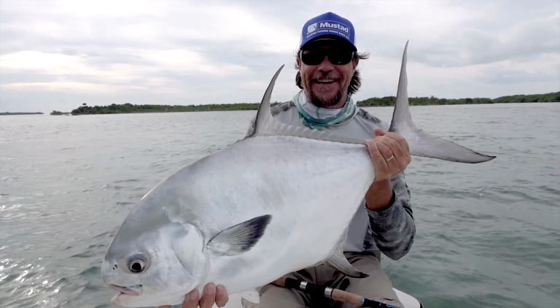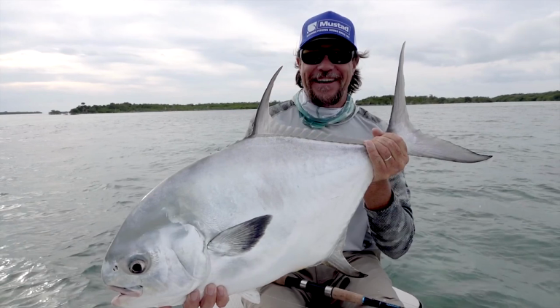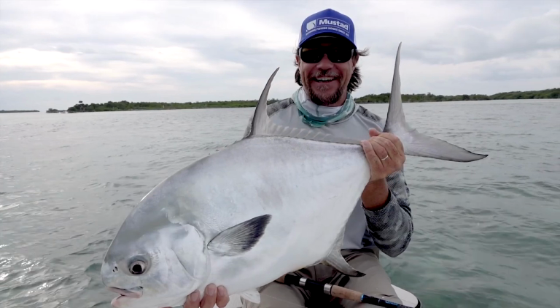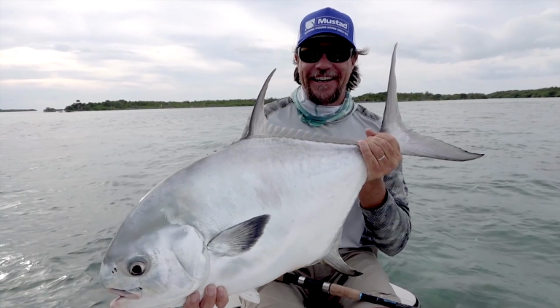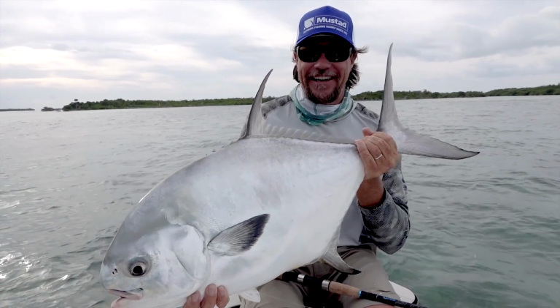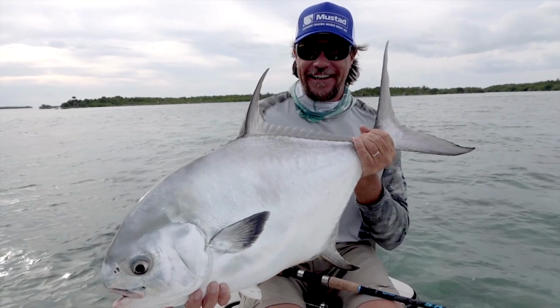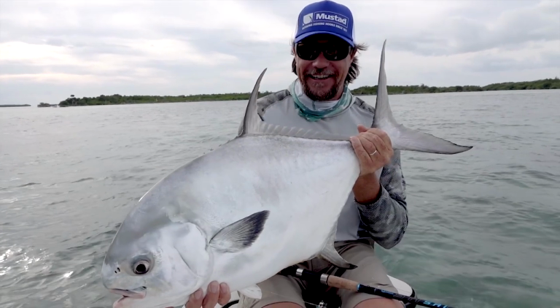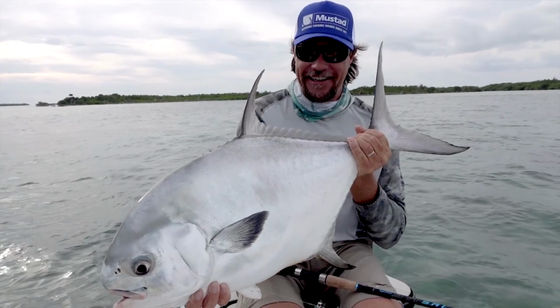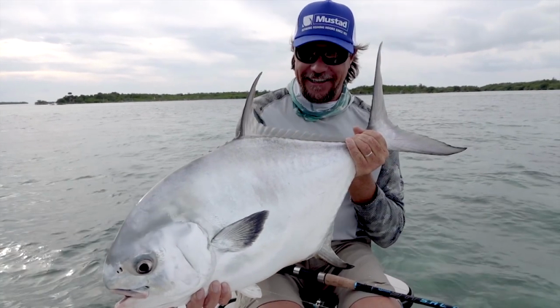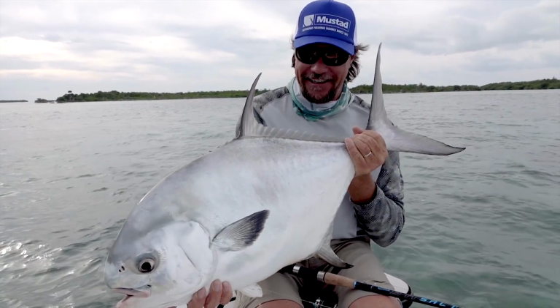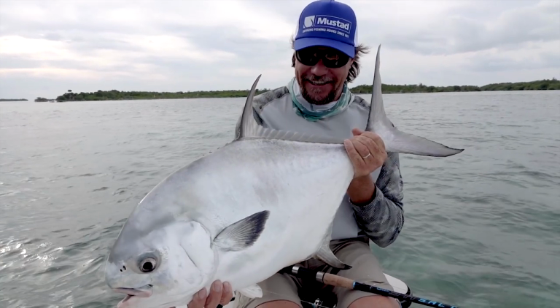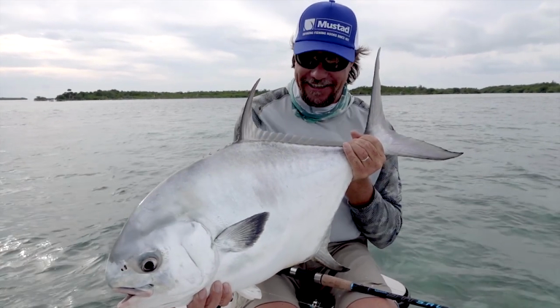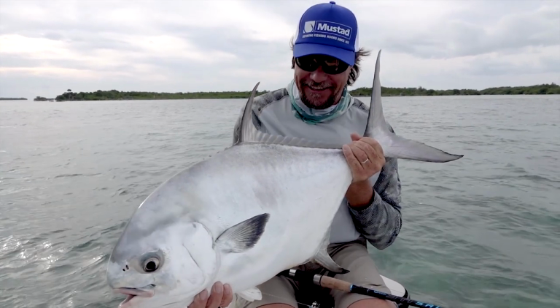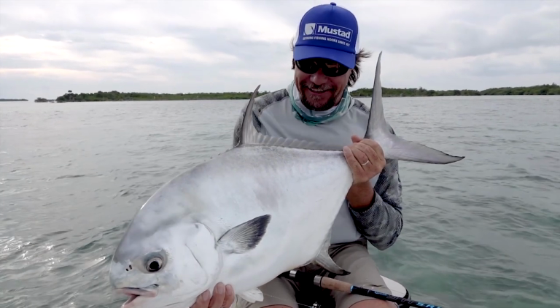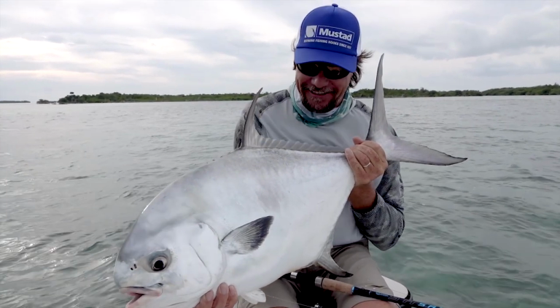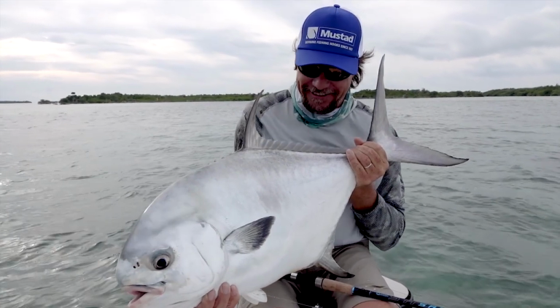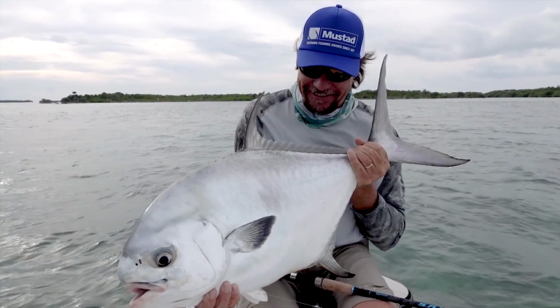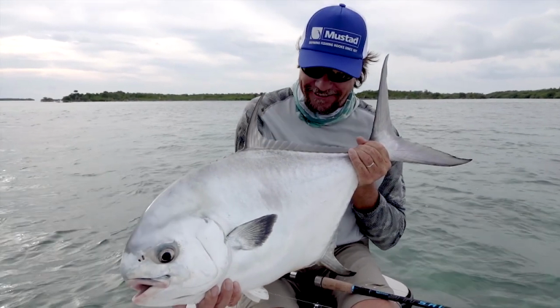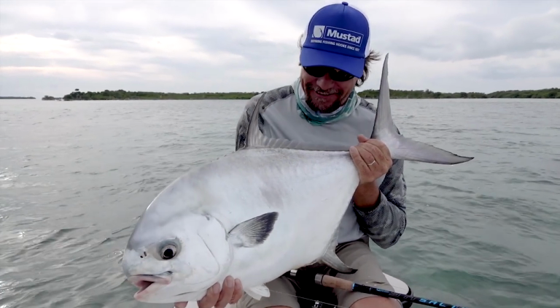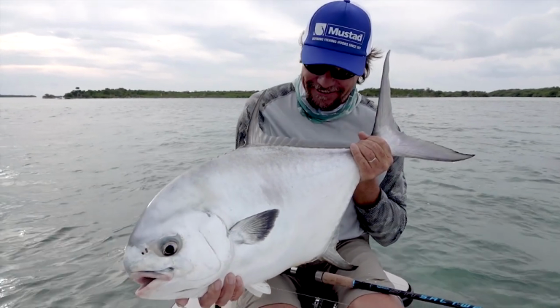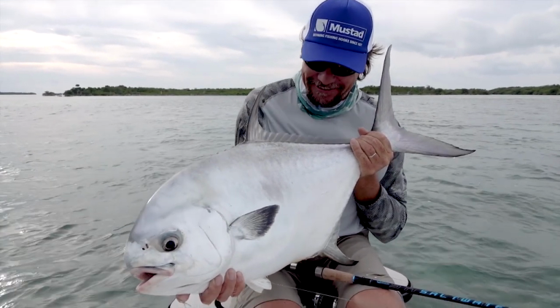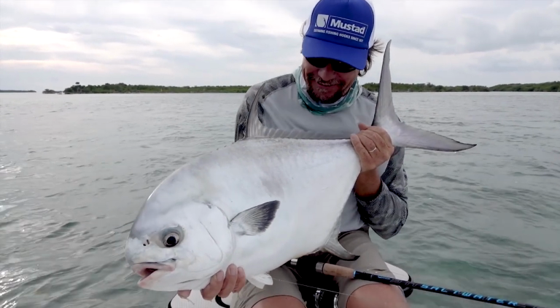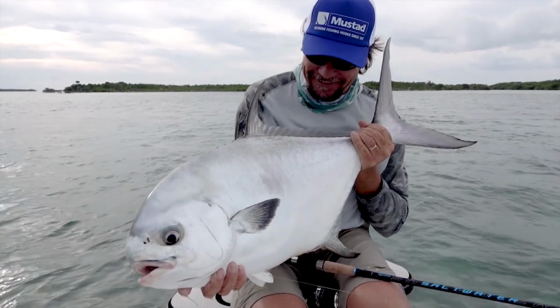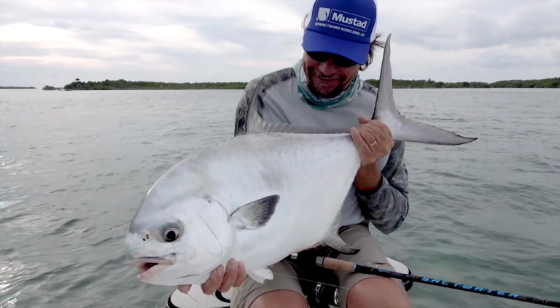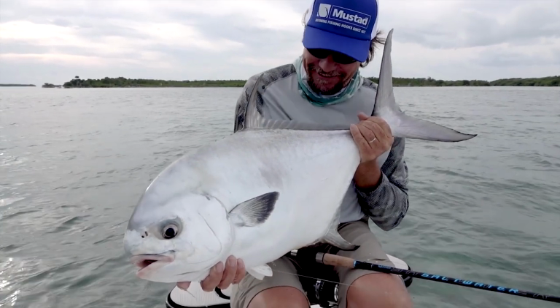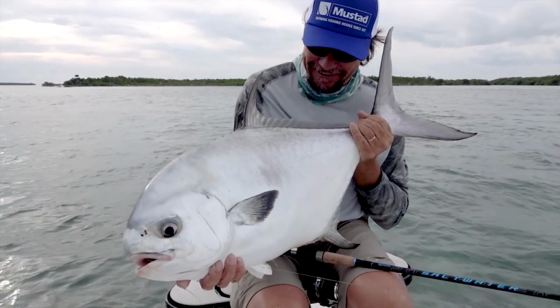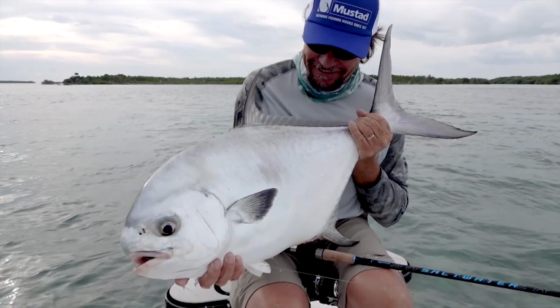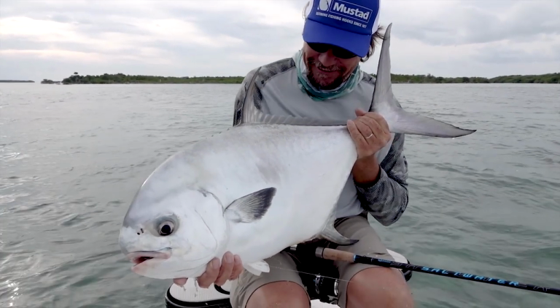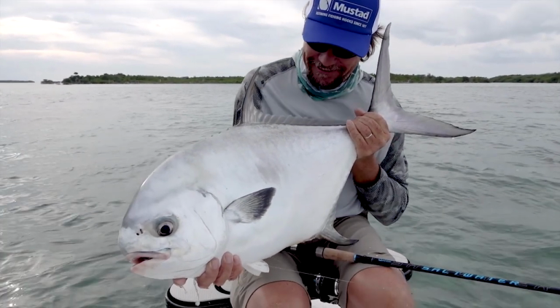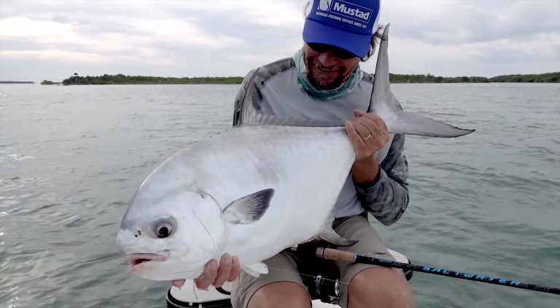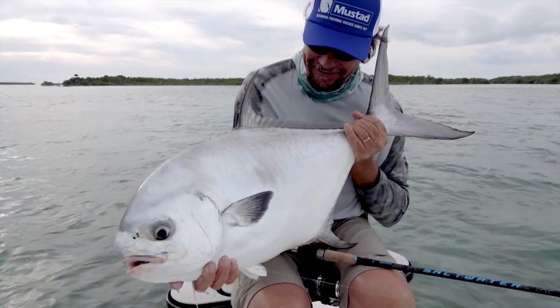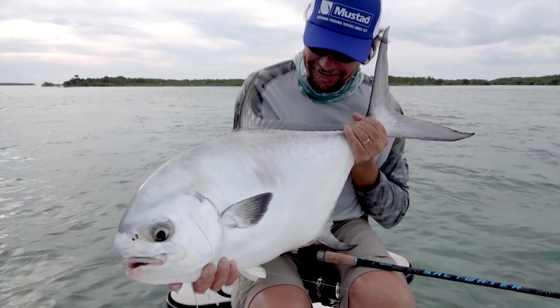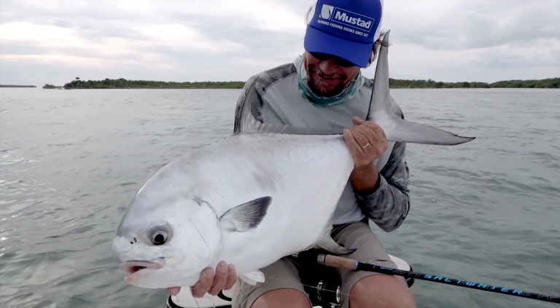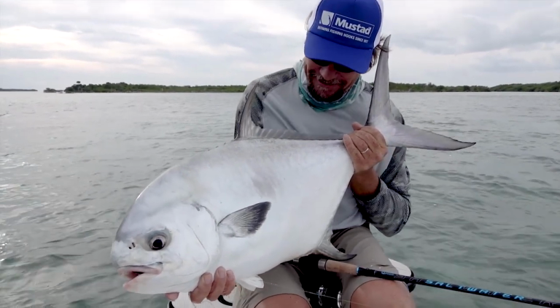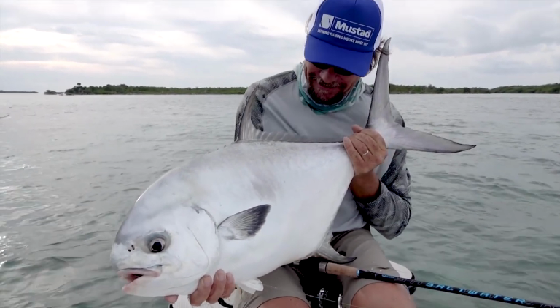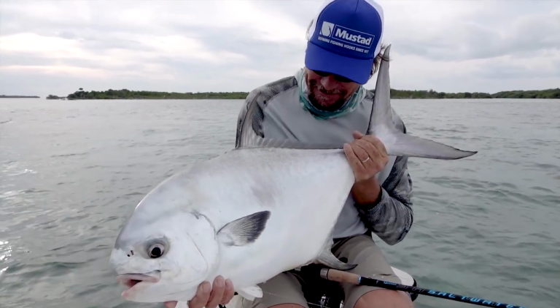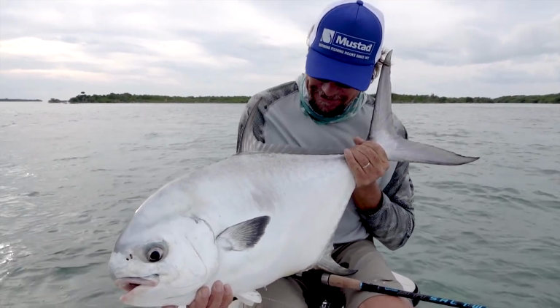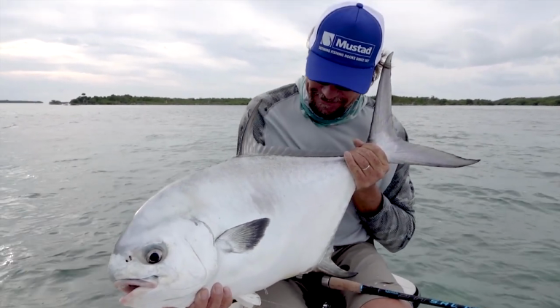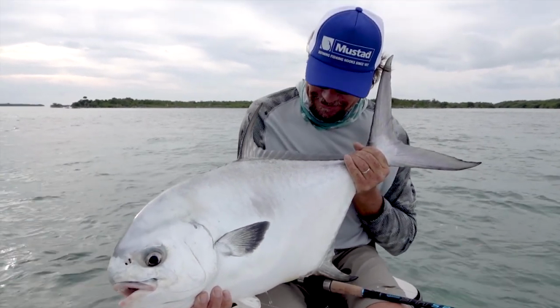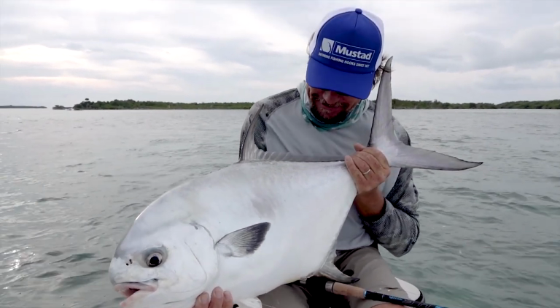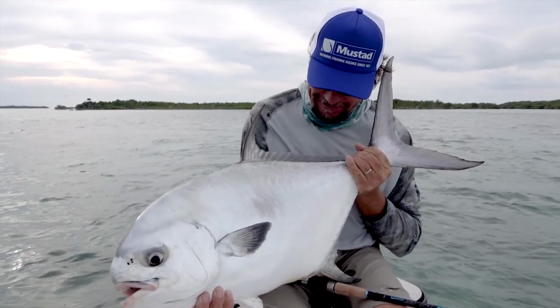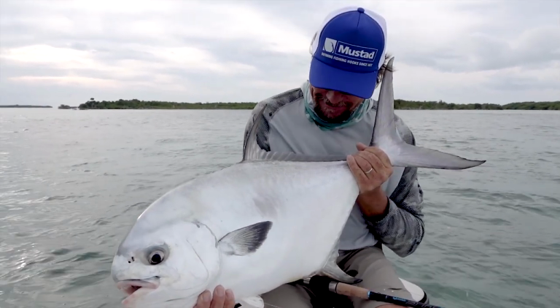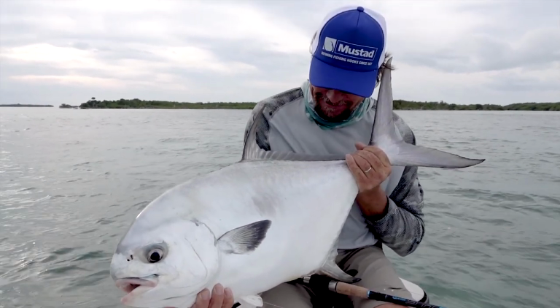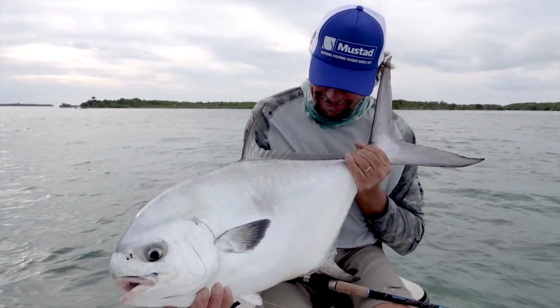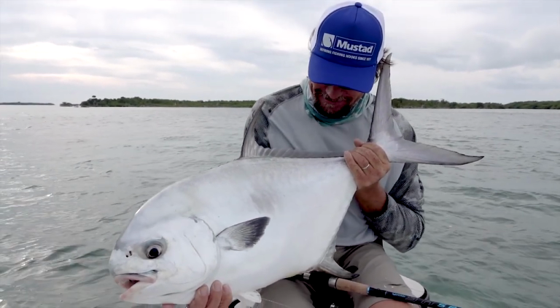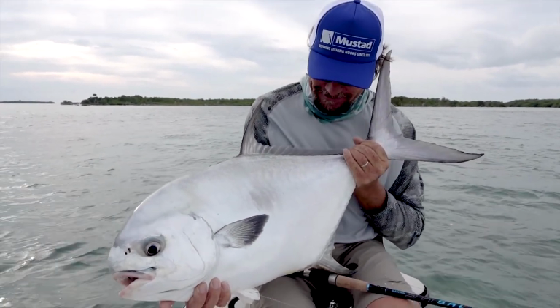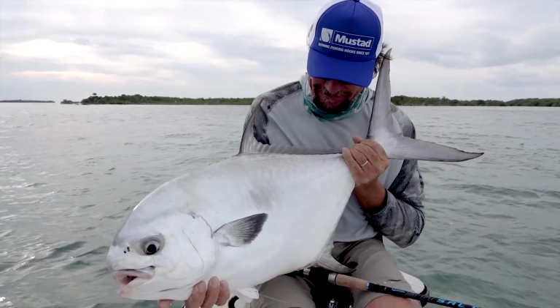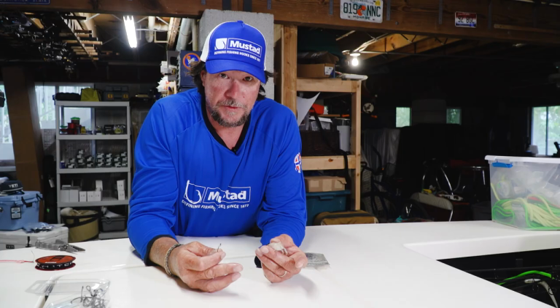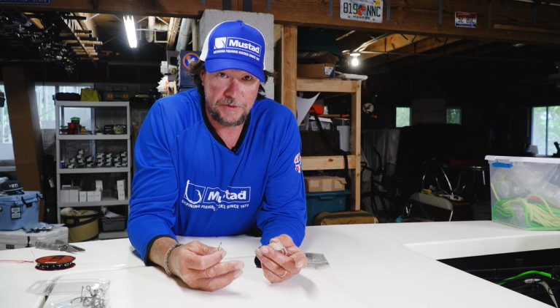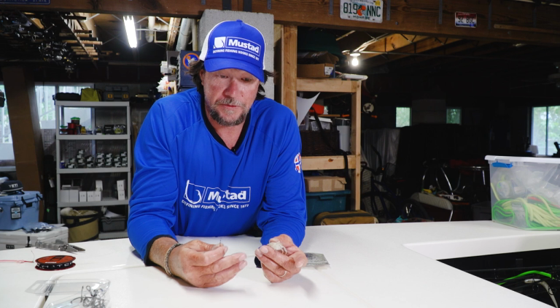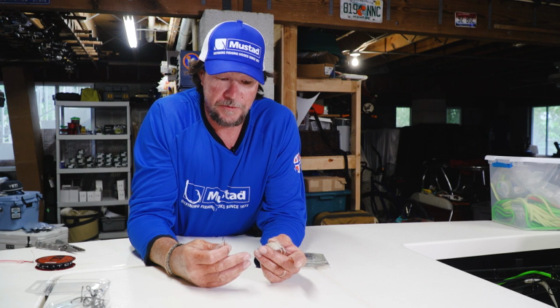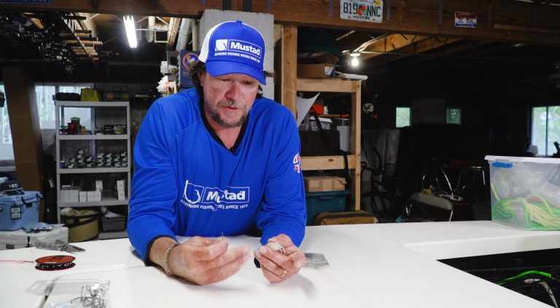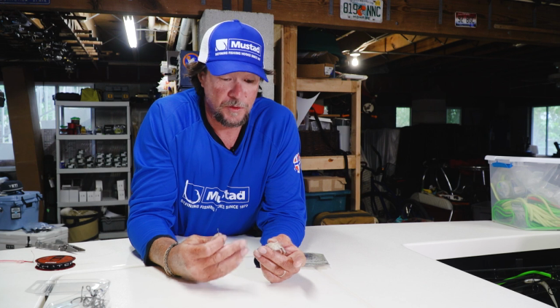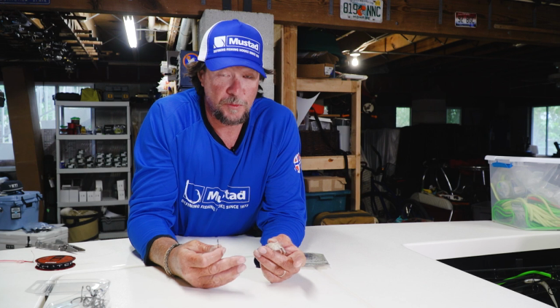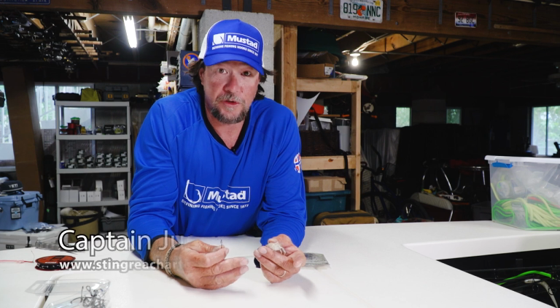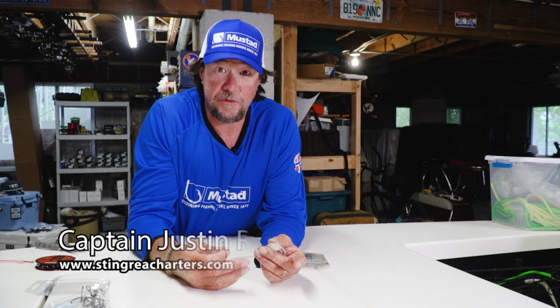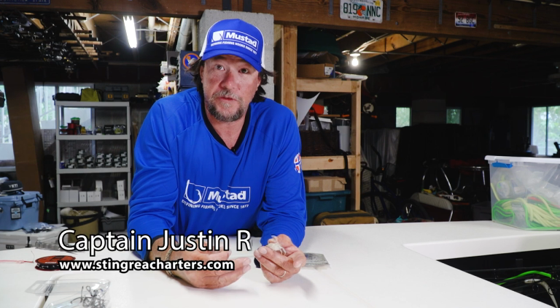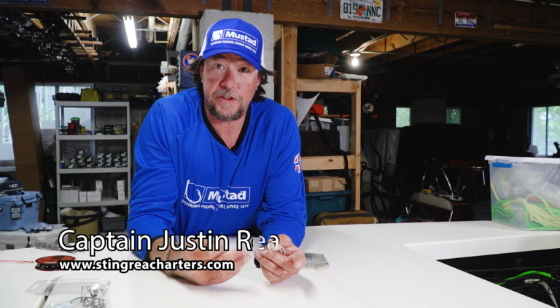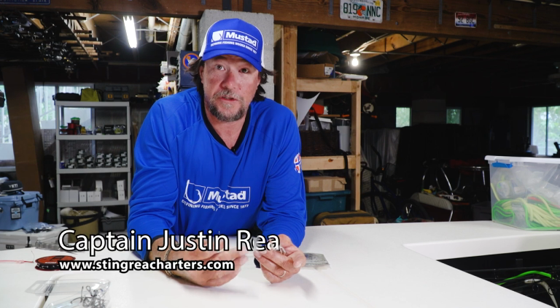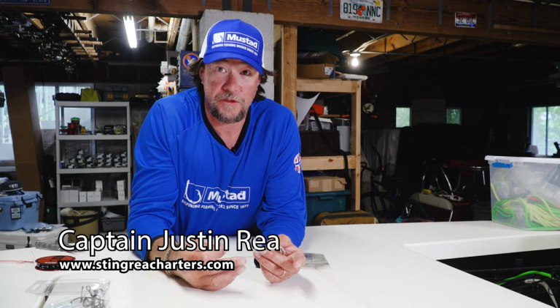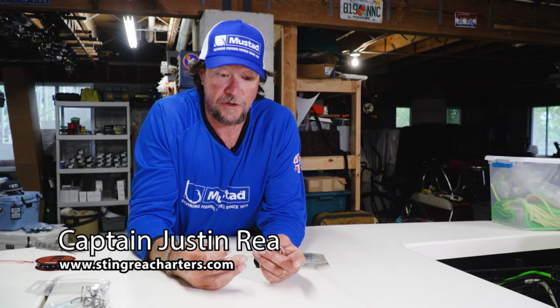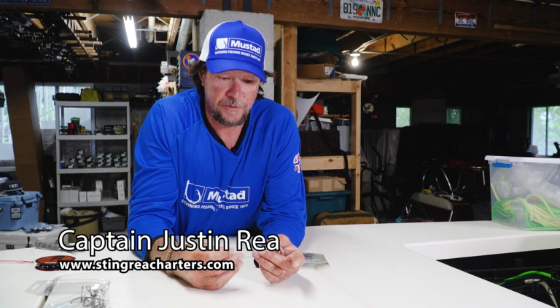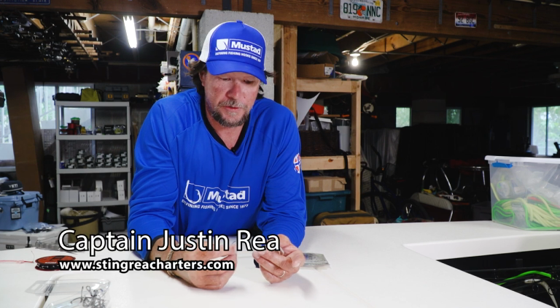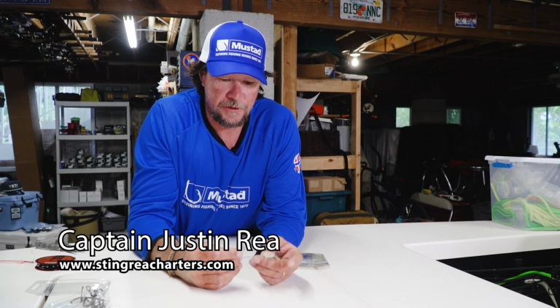Today we went out and we caught a permit on a live crab. Permit love live crabs, and so do bonefish and tarpon.